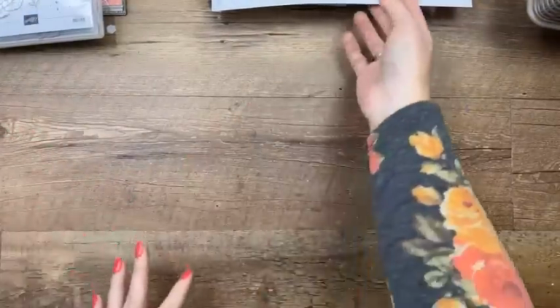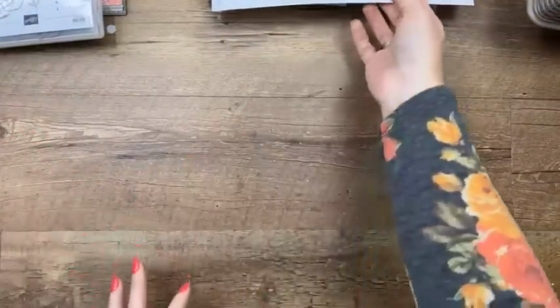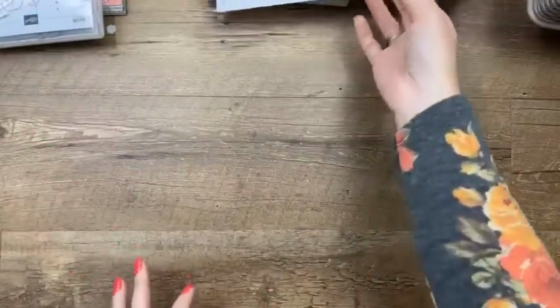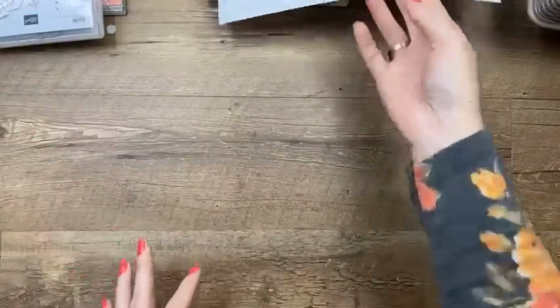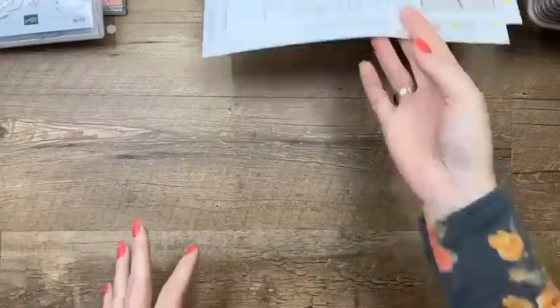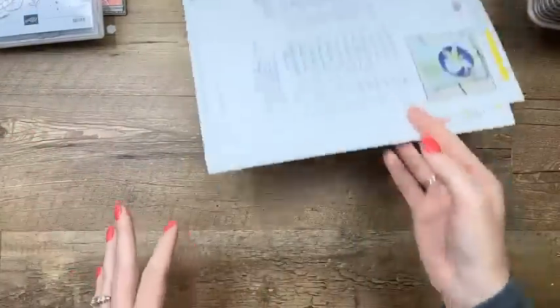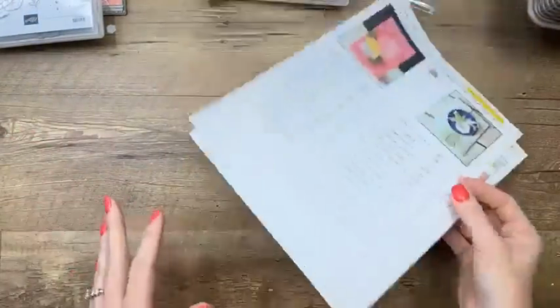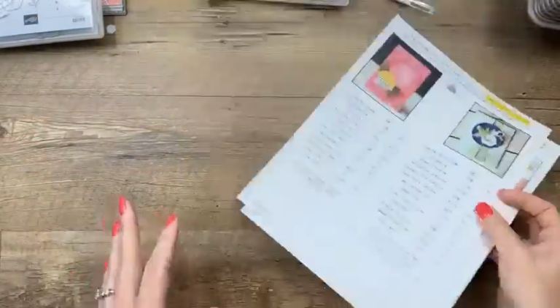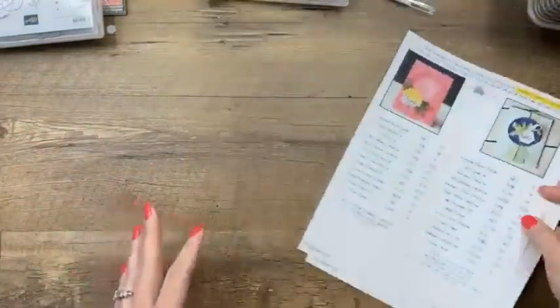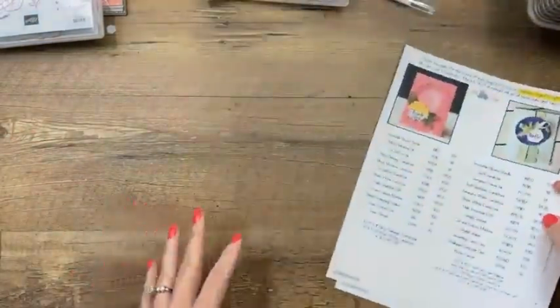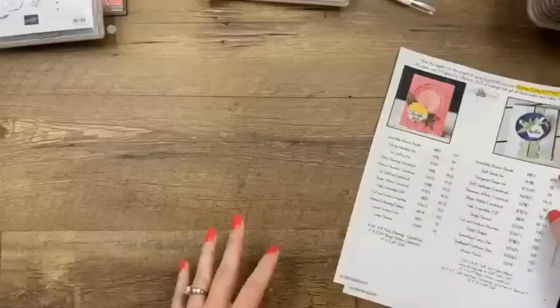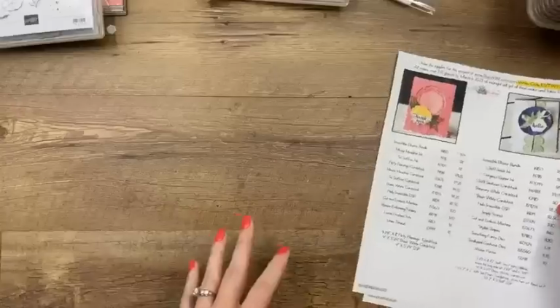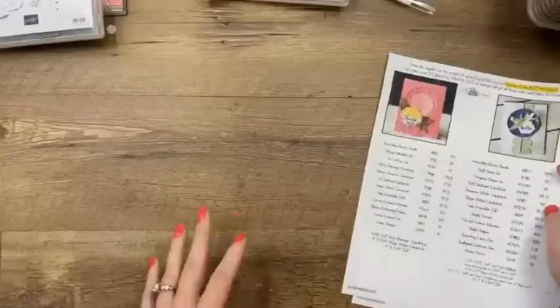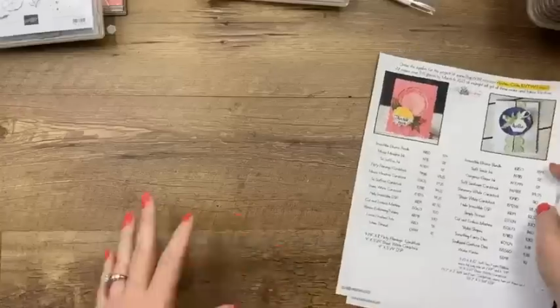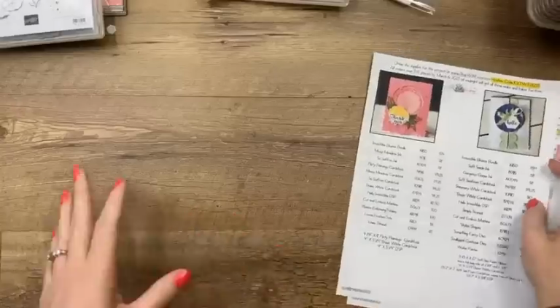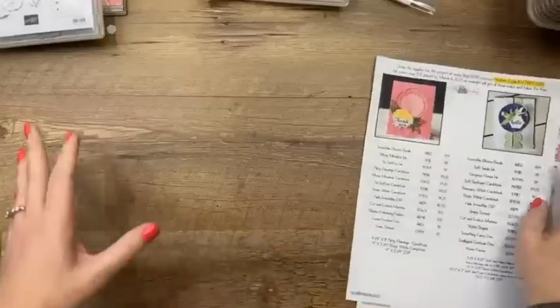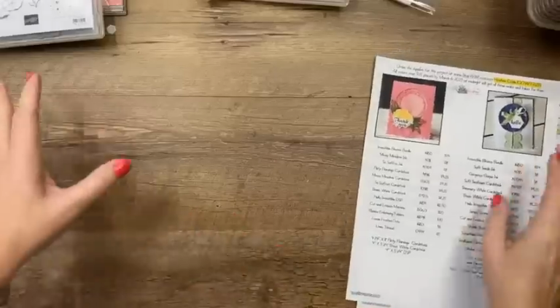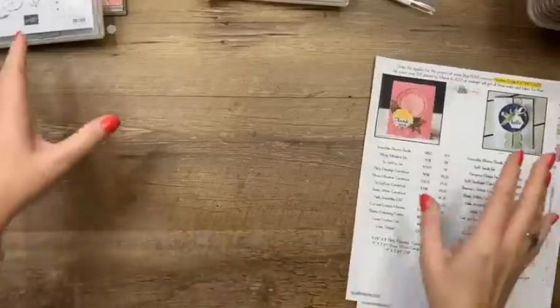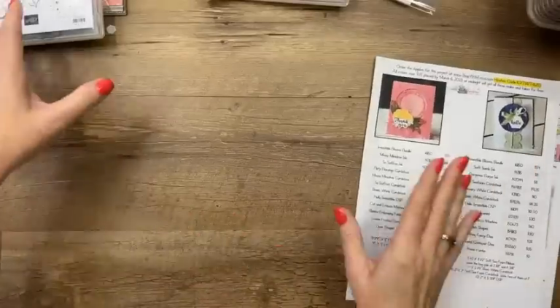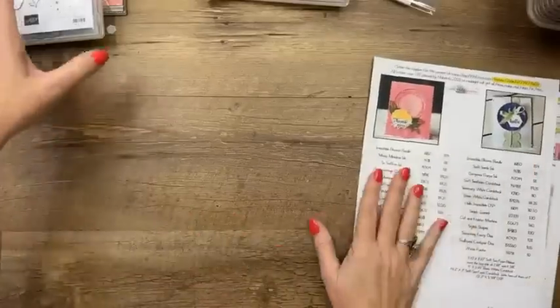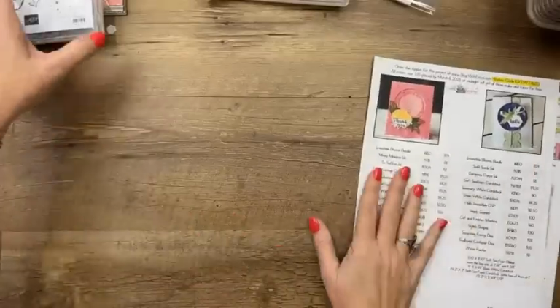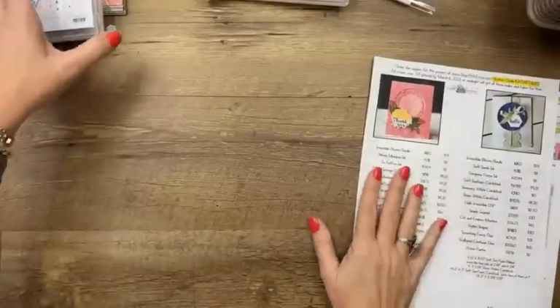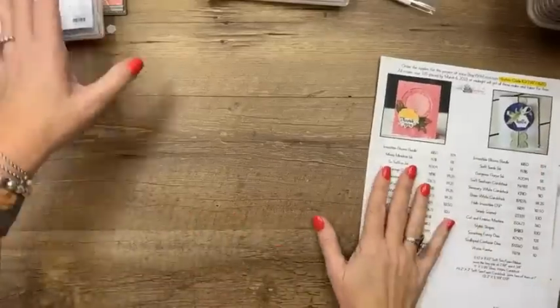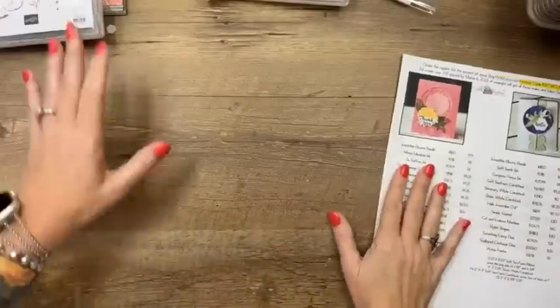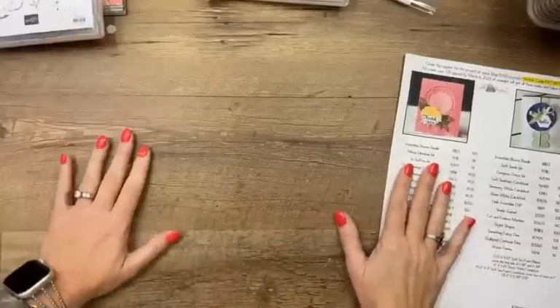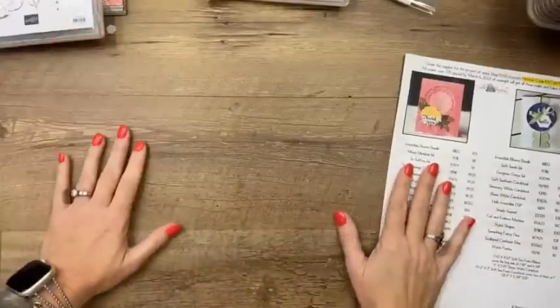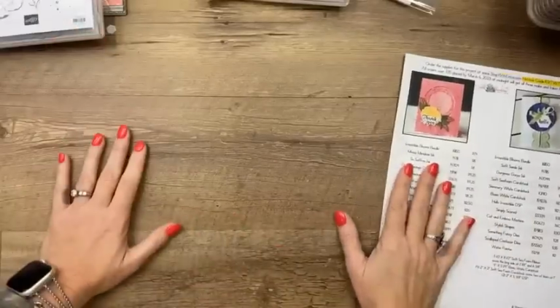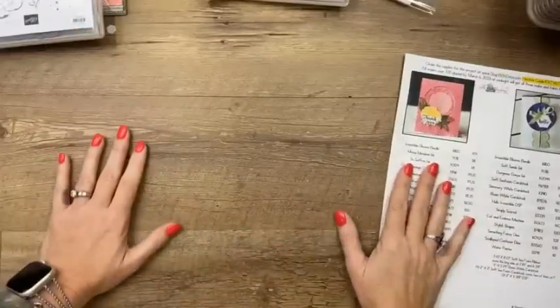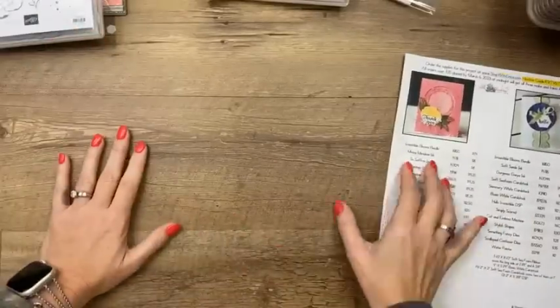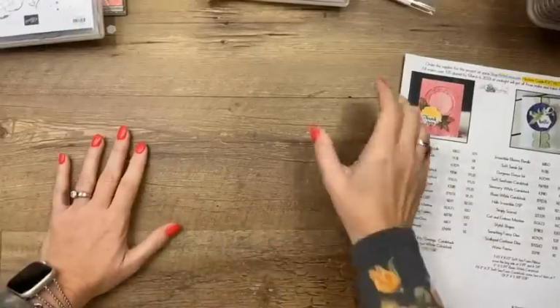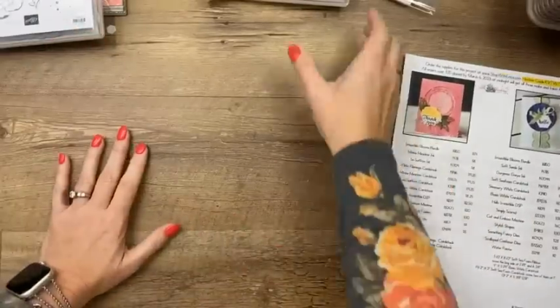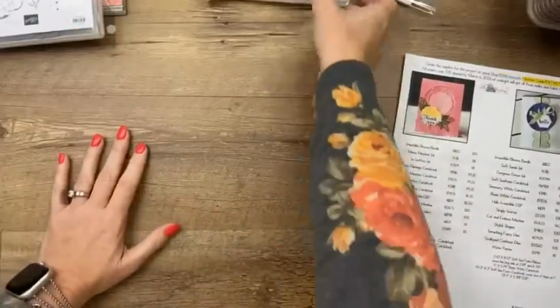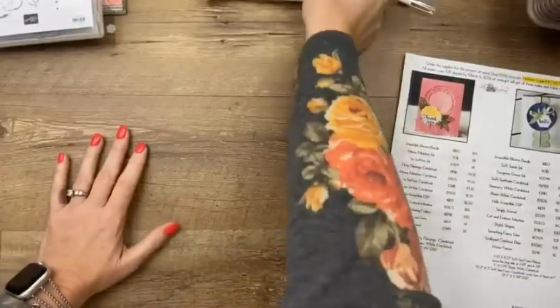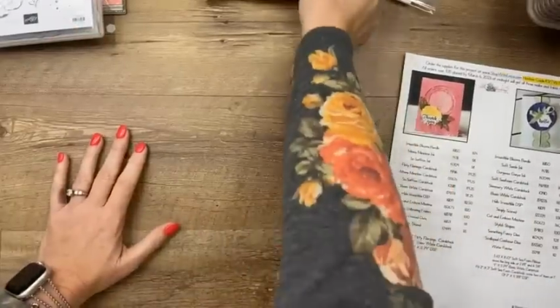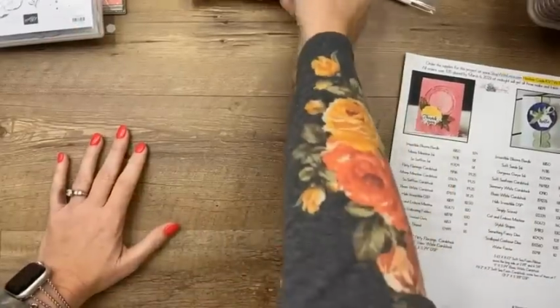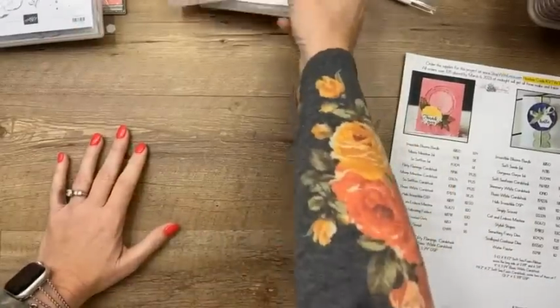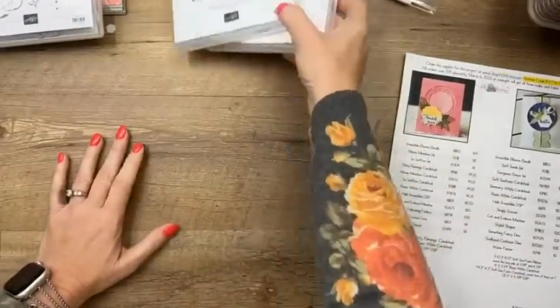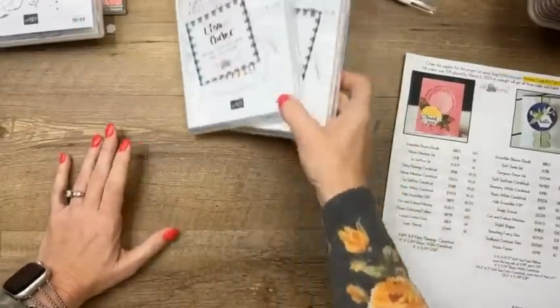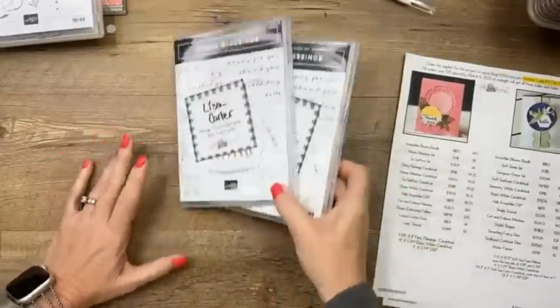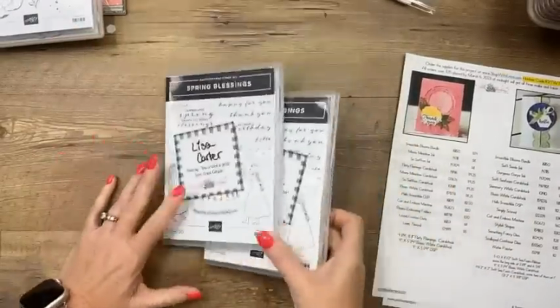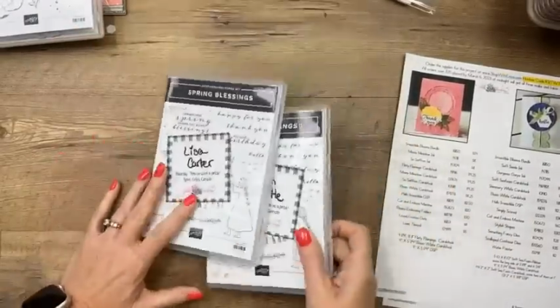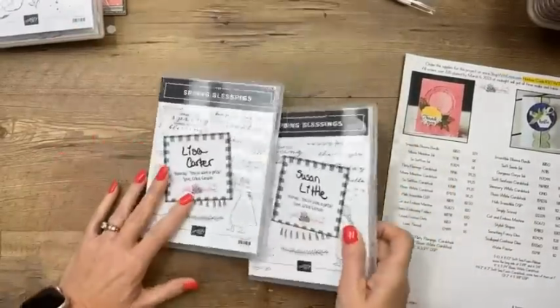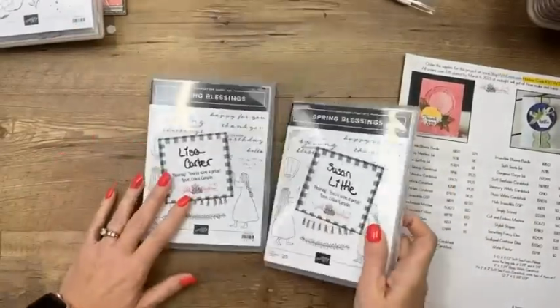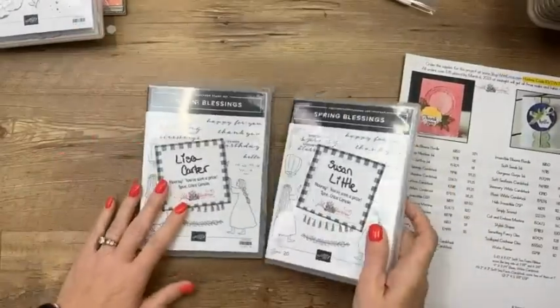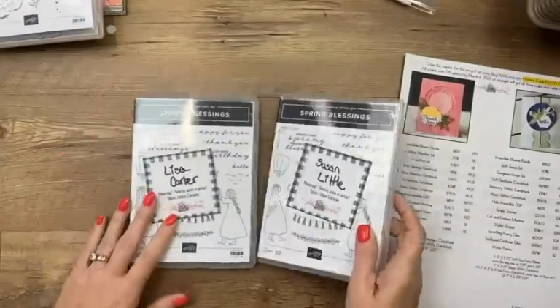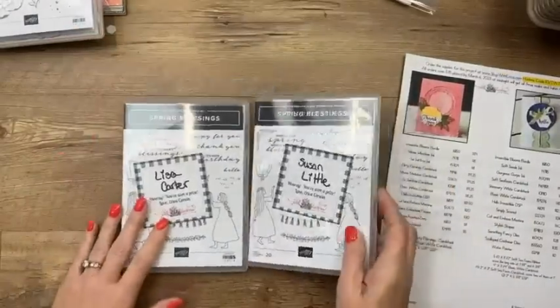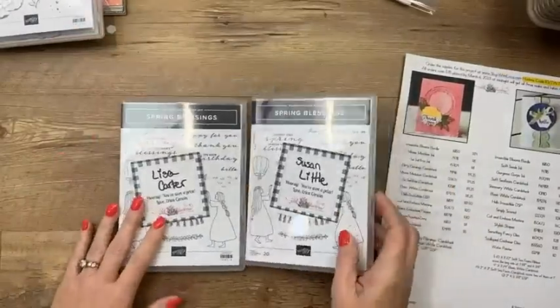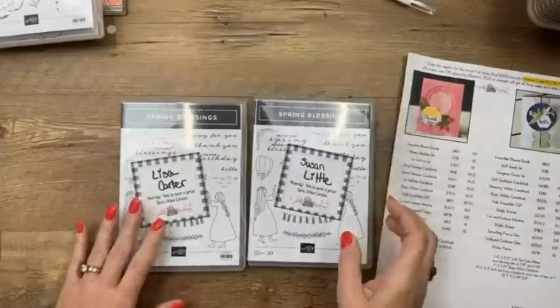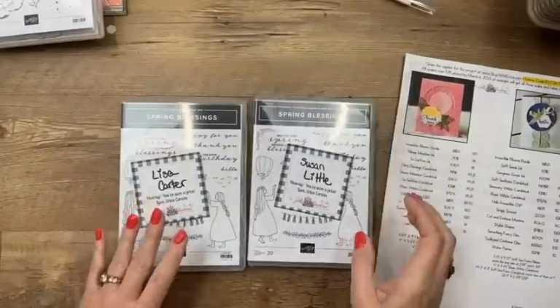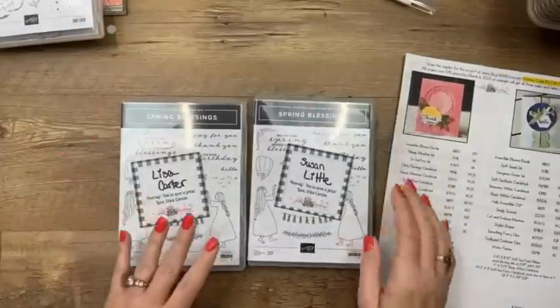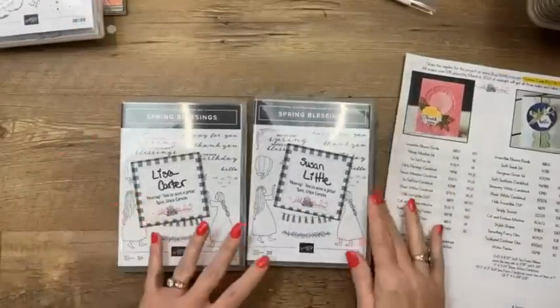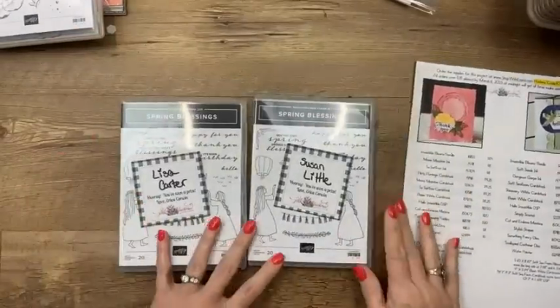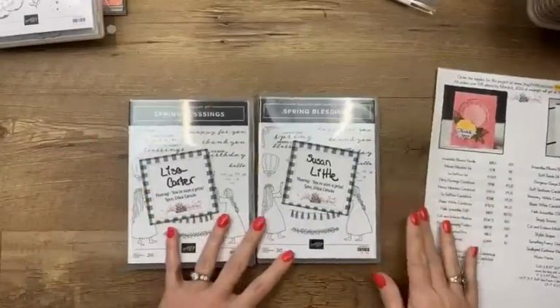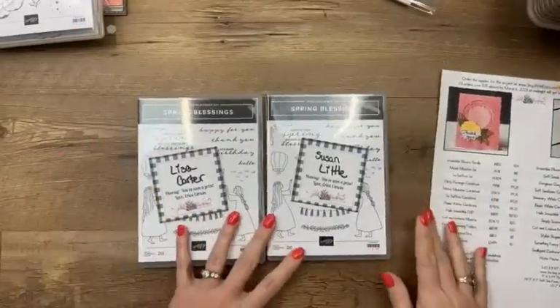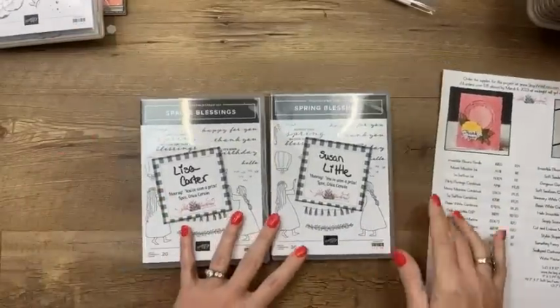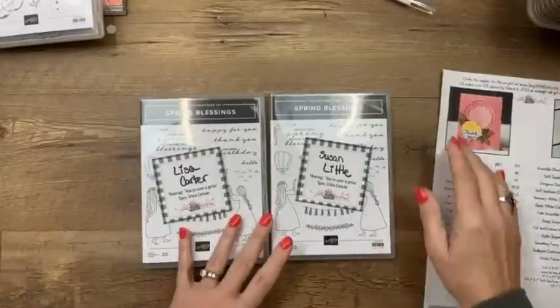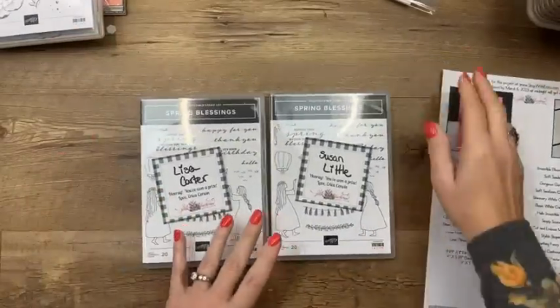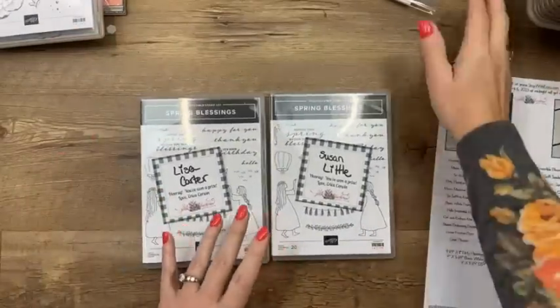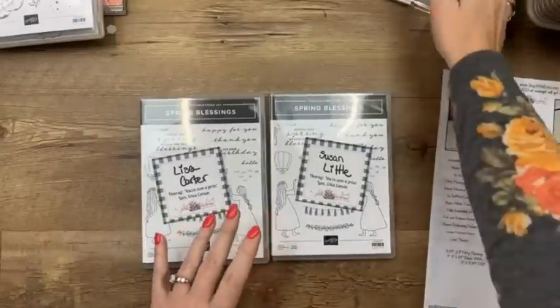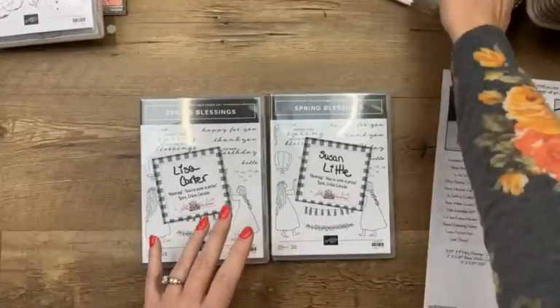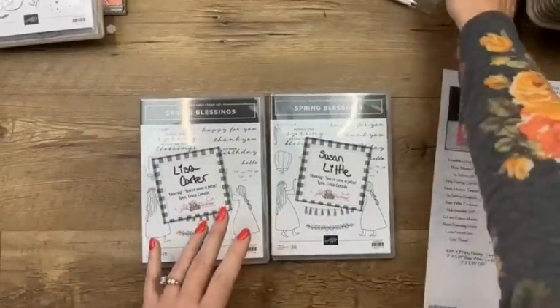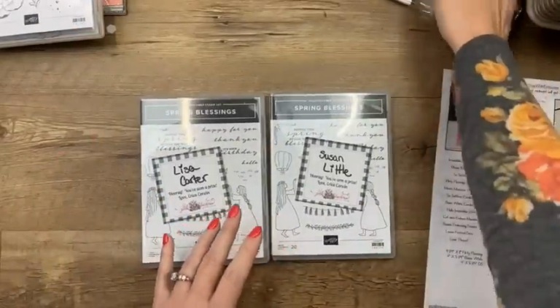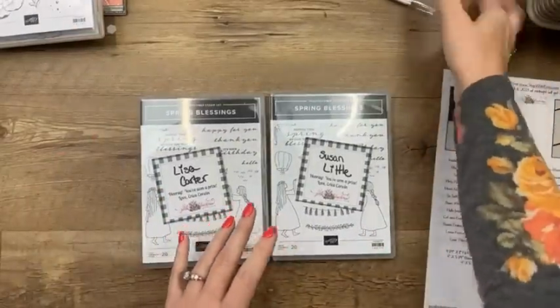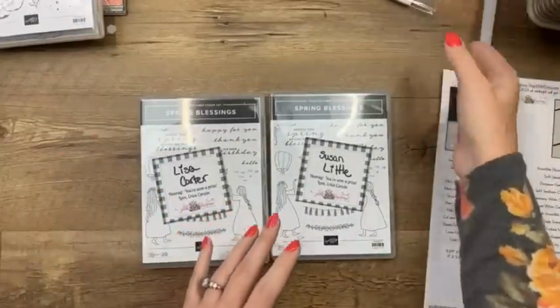Coming up next for April's Club Create is The Greatest Journey. I am madly in love with this entire suite. If you are not a subscriber and you want to subscribe for this kit, wait until April 8th because that's when that window opens. If you're already a subscriber, you don't have to do anything — PayPal will charge you every month until you cancel, and you can cancel anytime, no commitment.